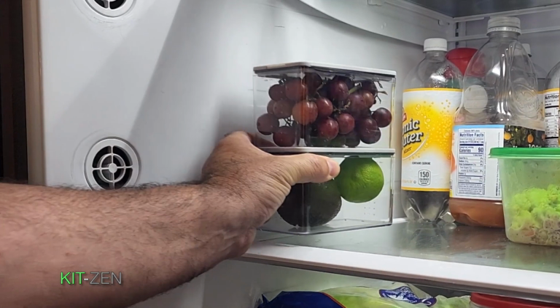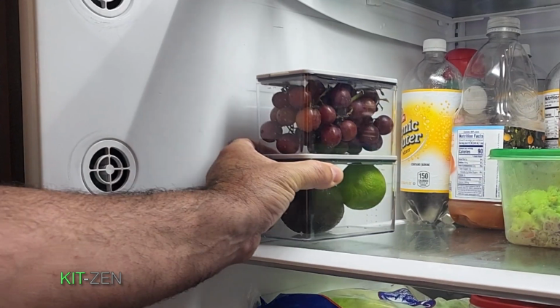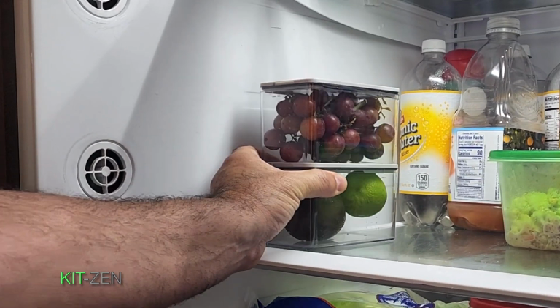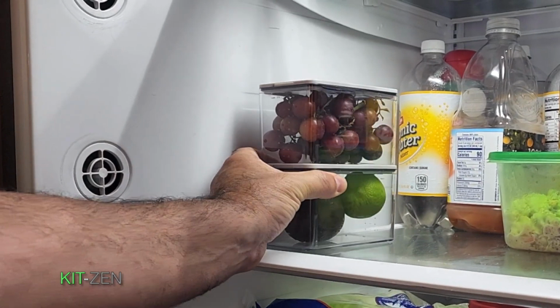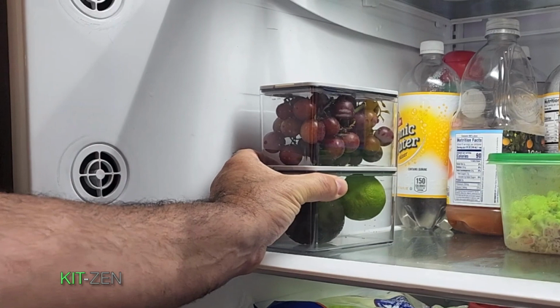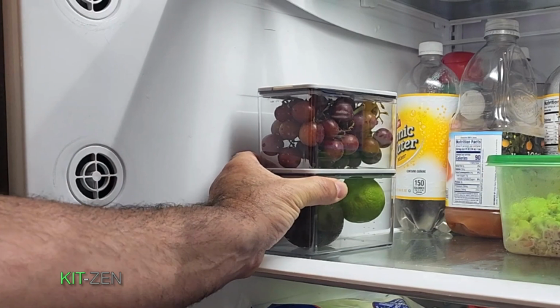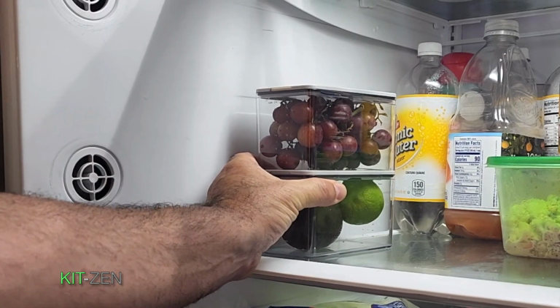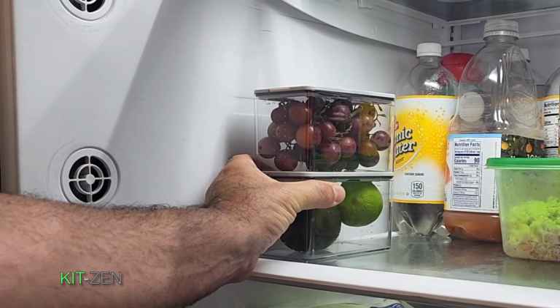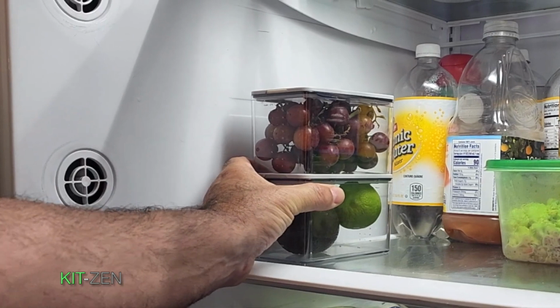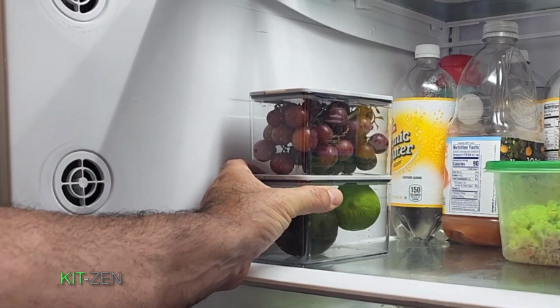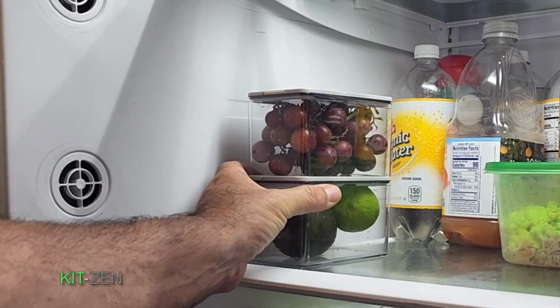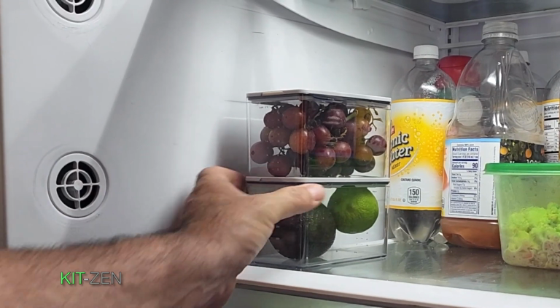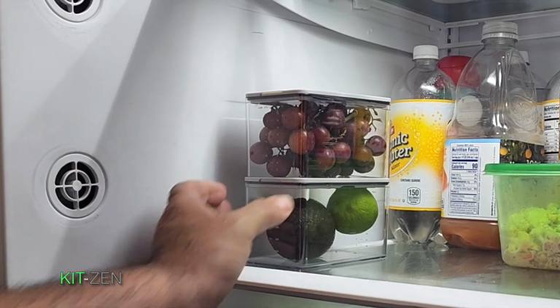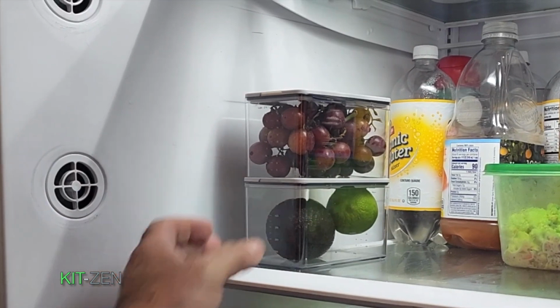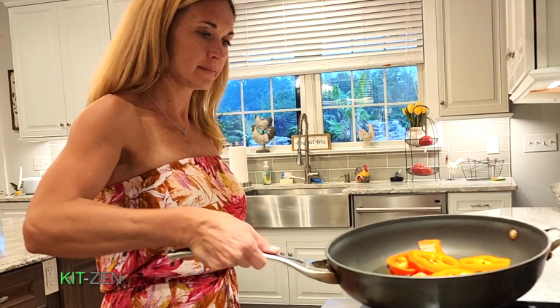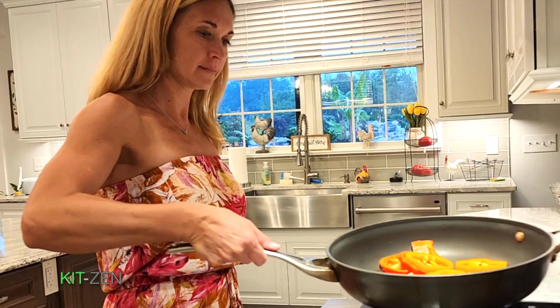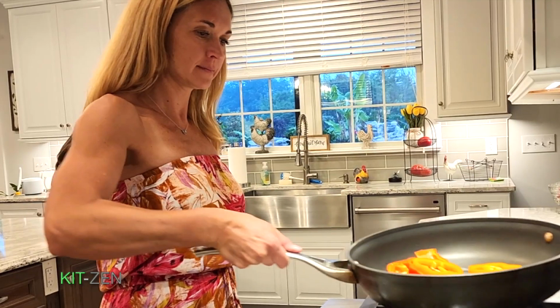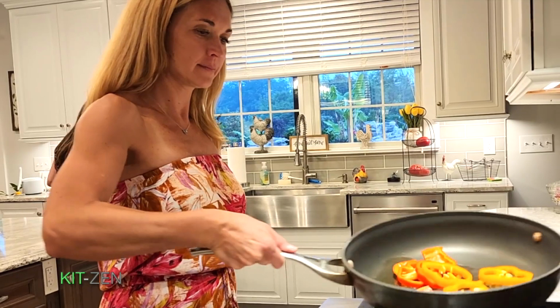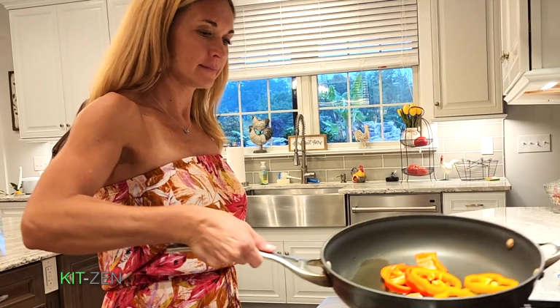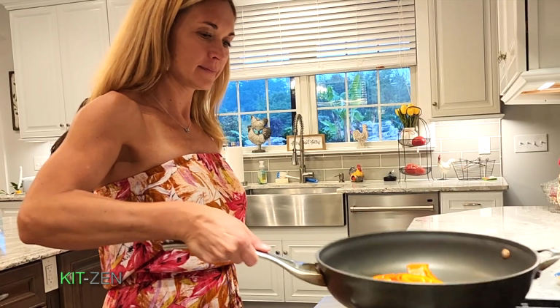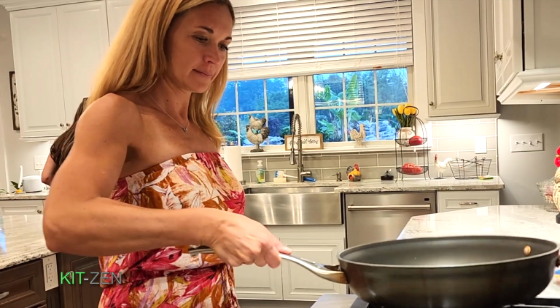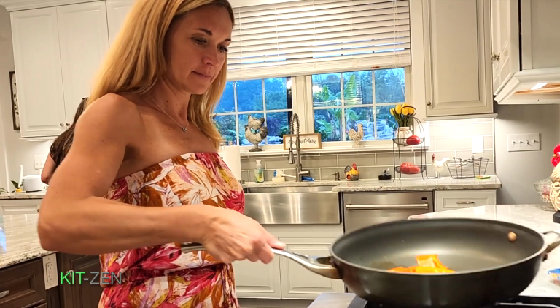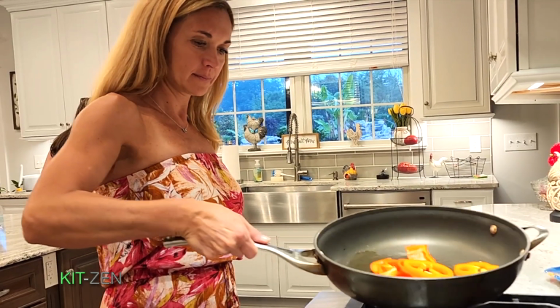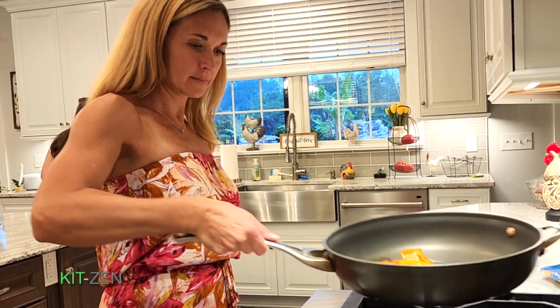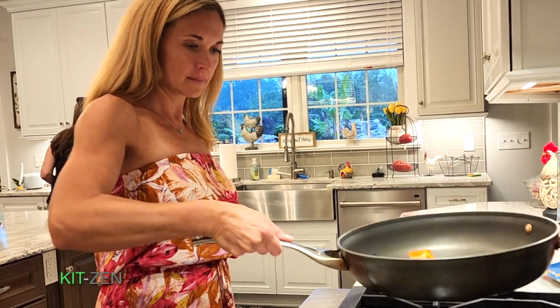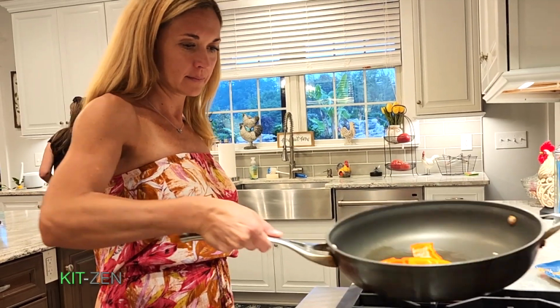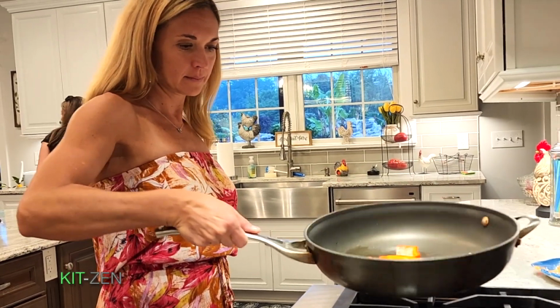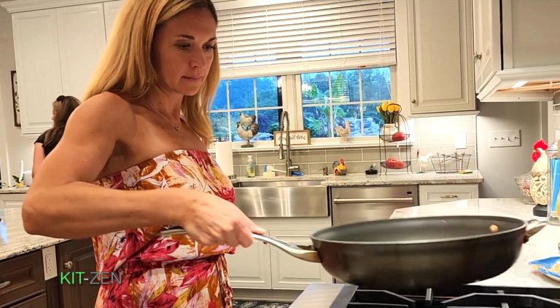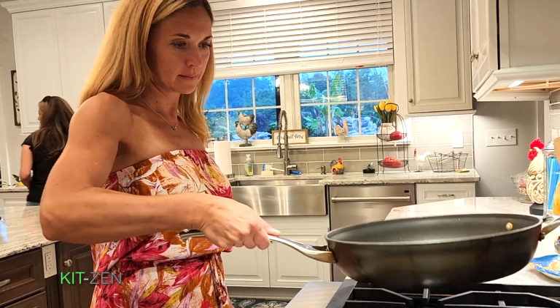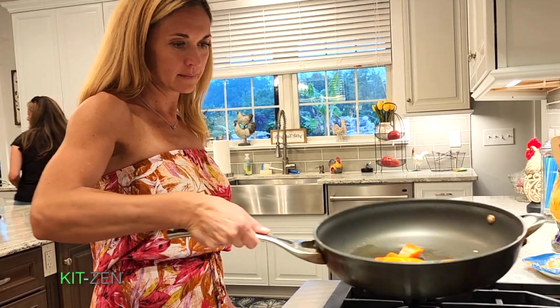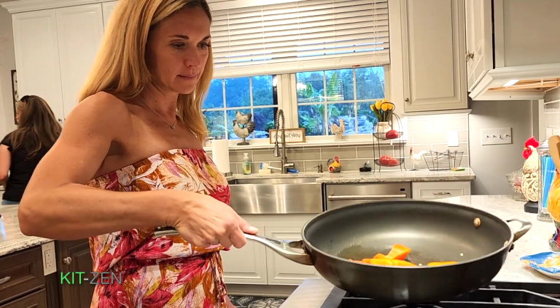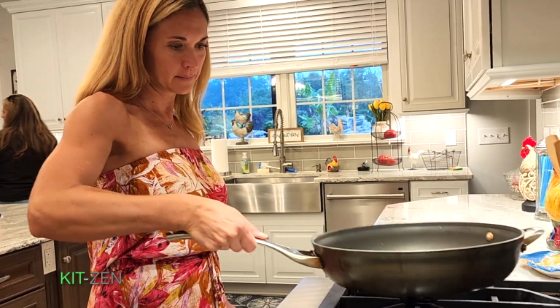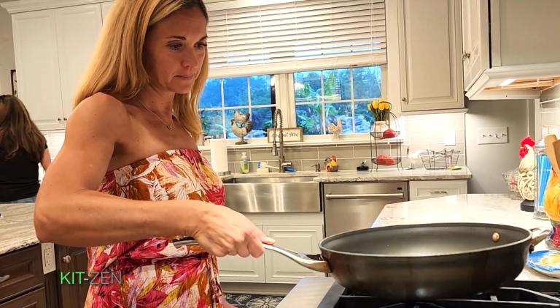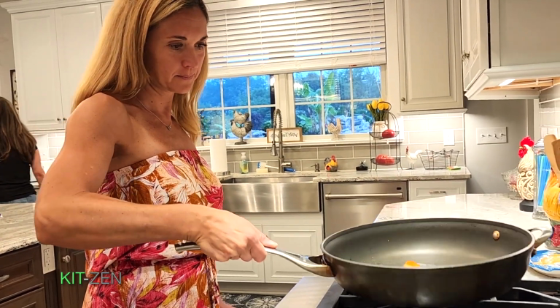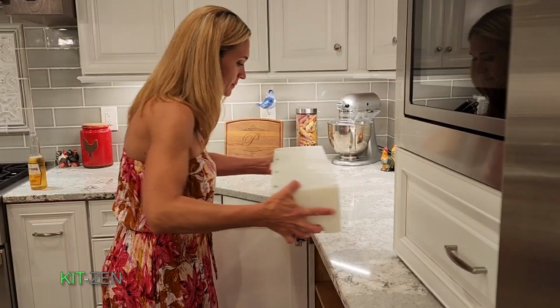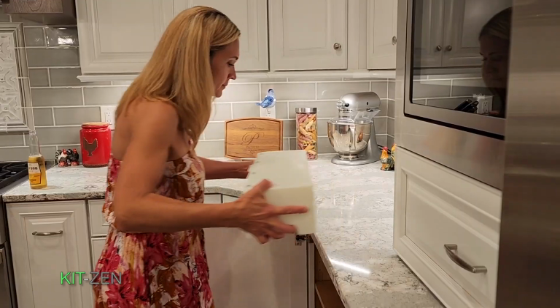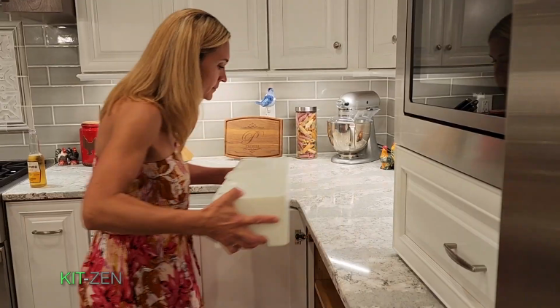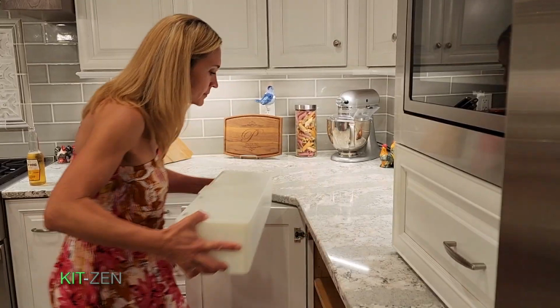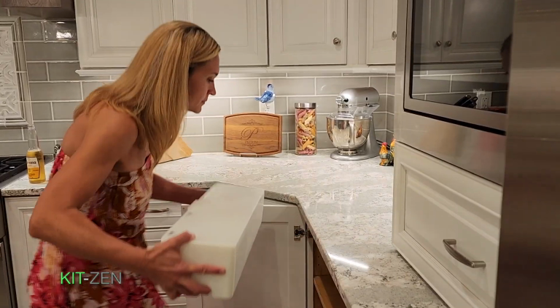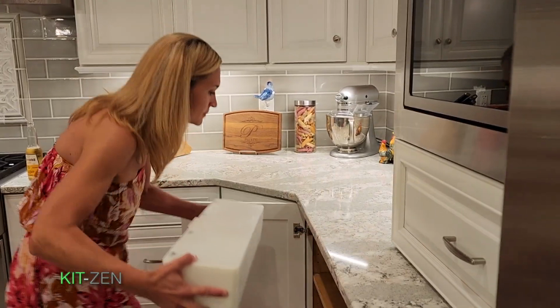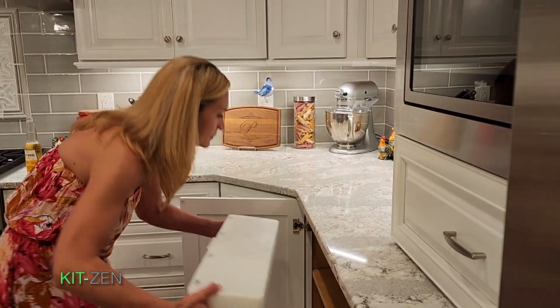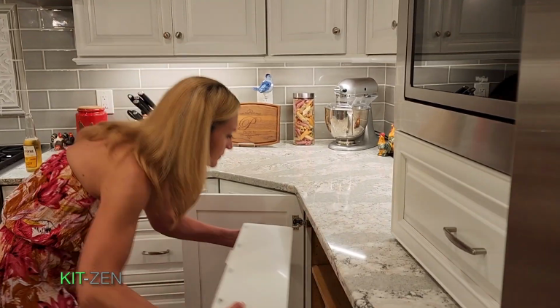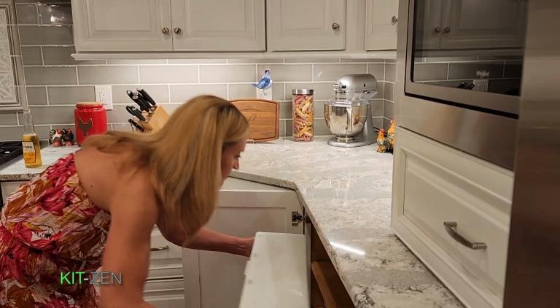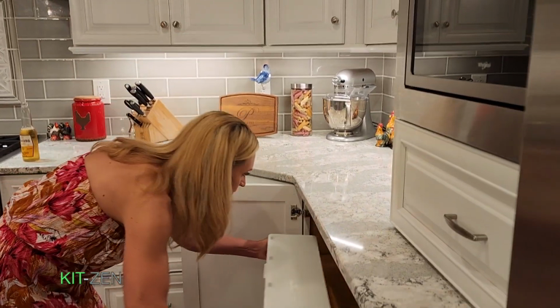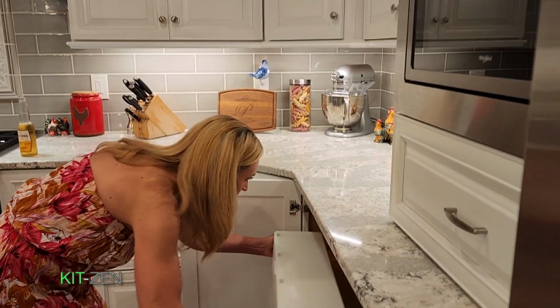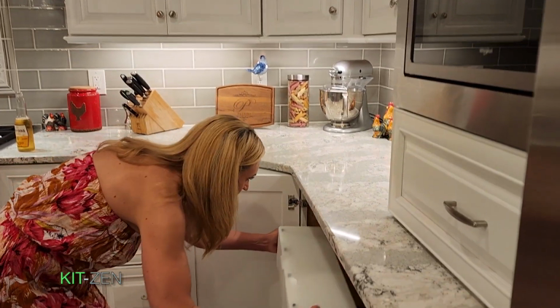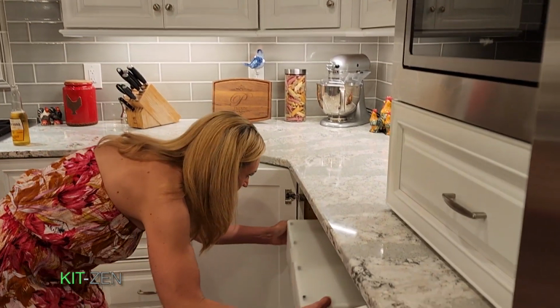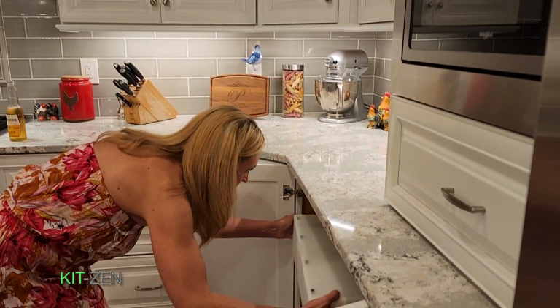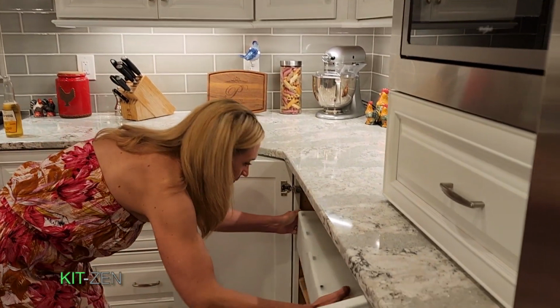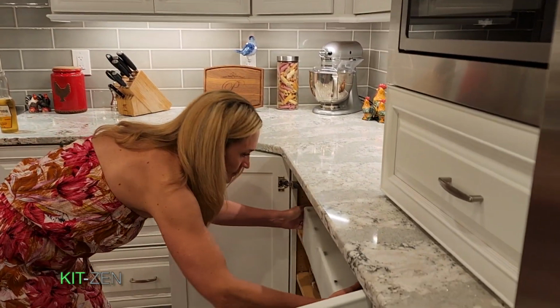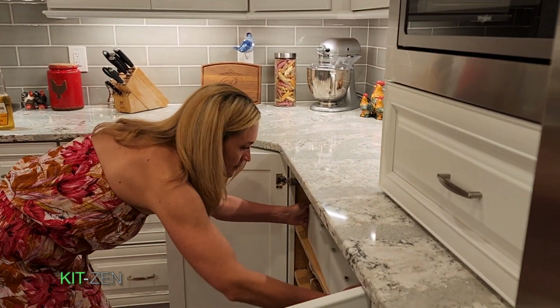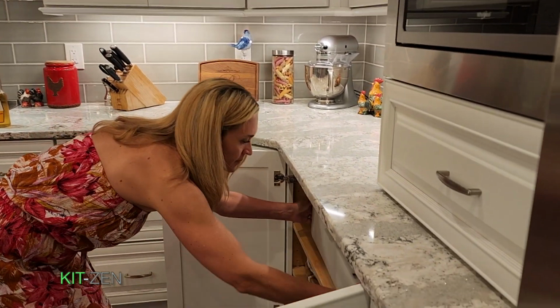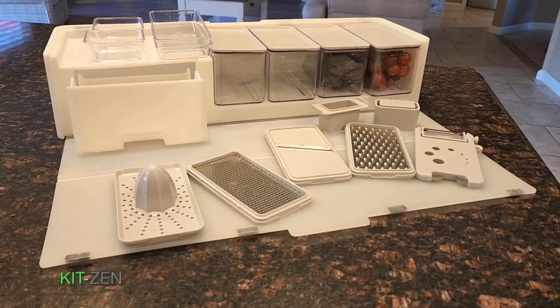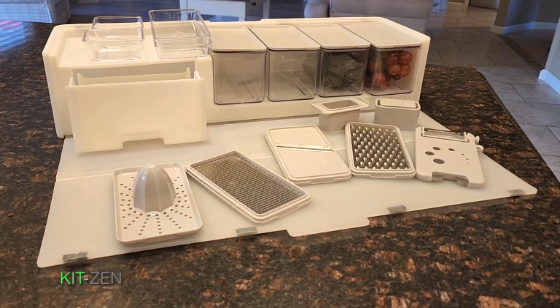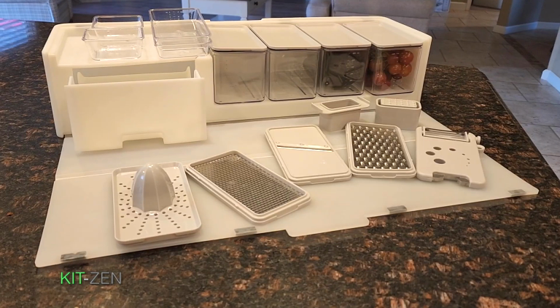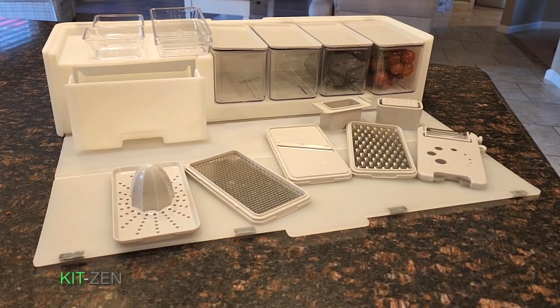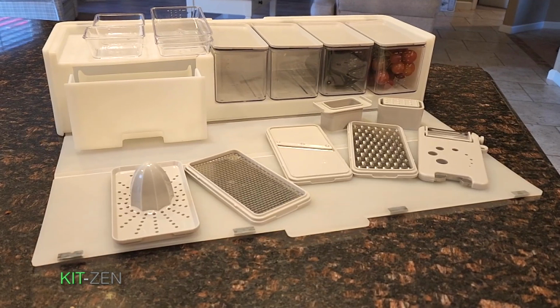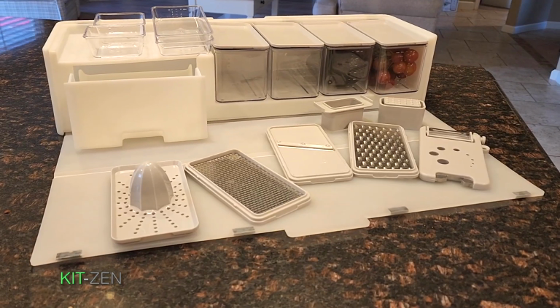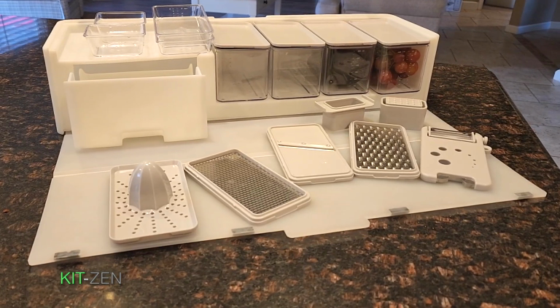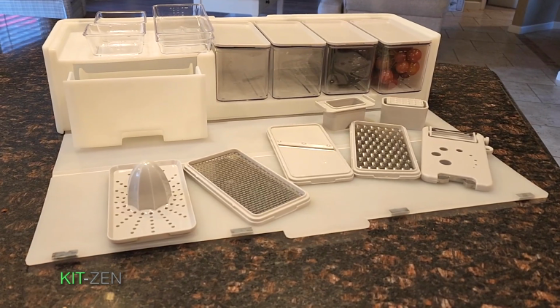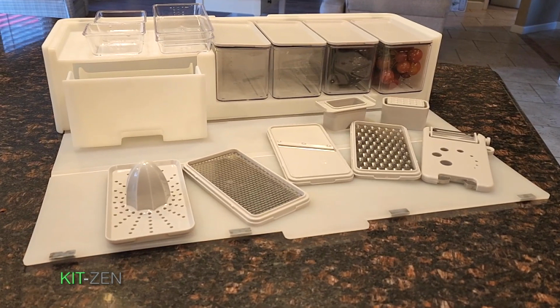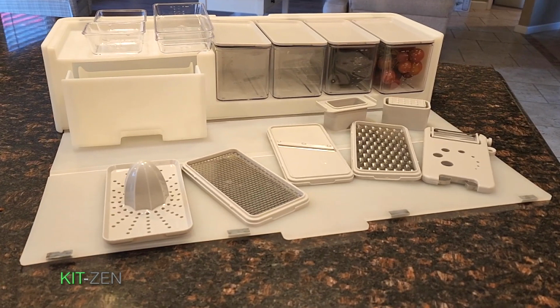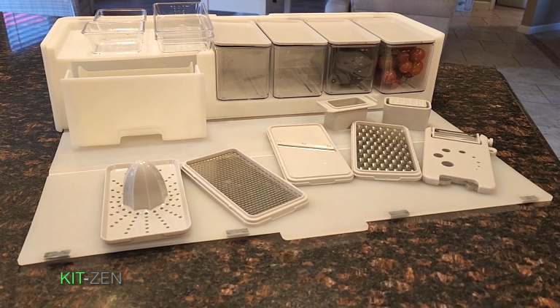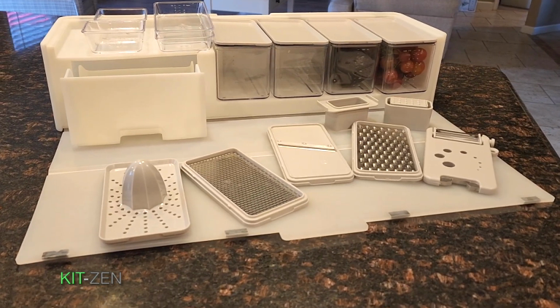Meal preparation has never felt so zen. KitZen, the organized meal preparation system.